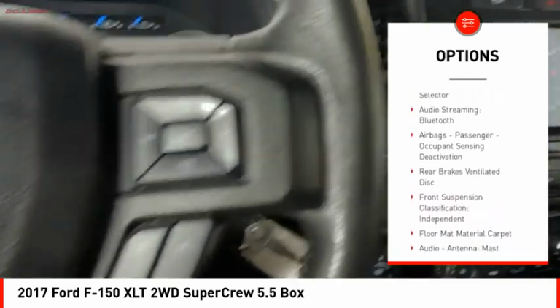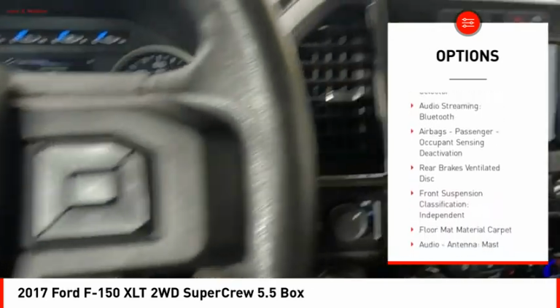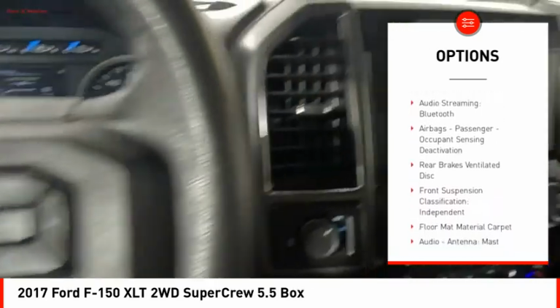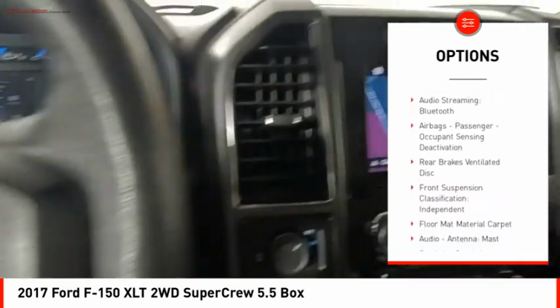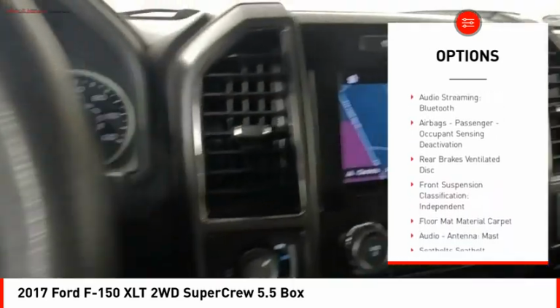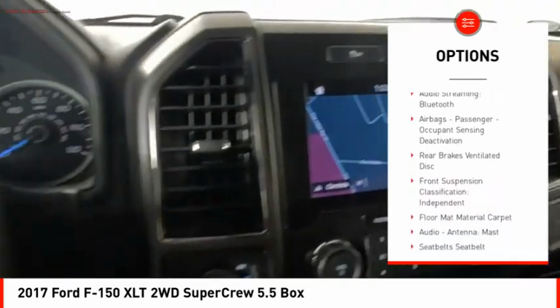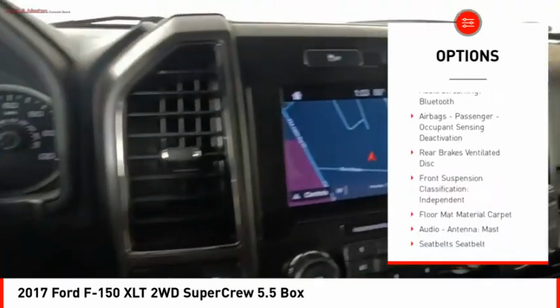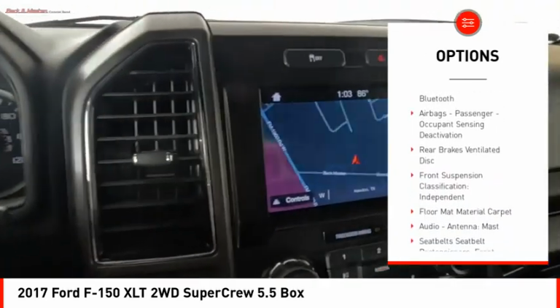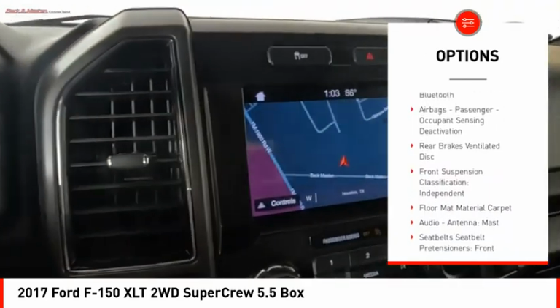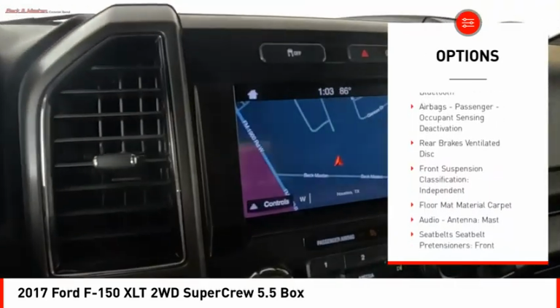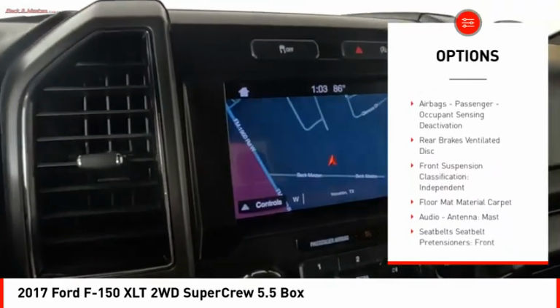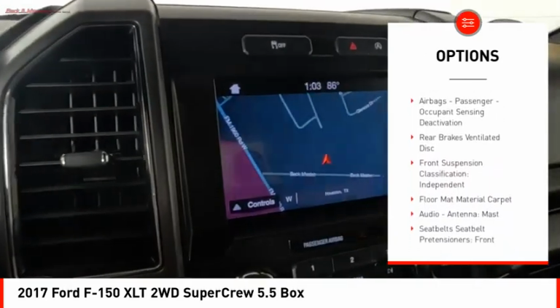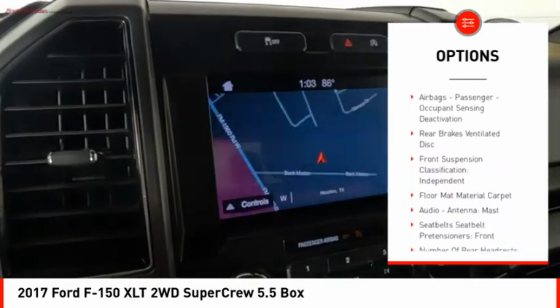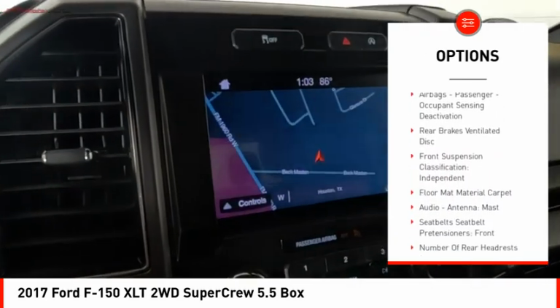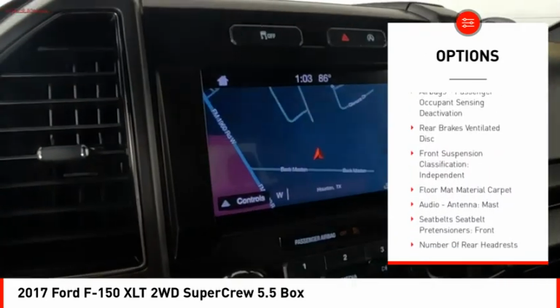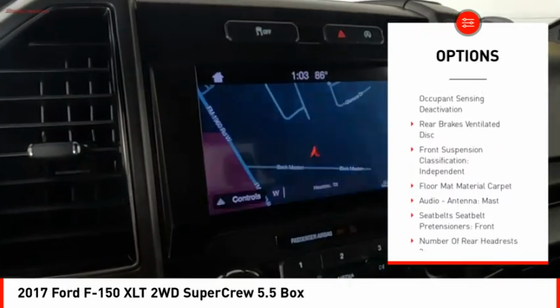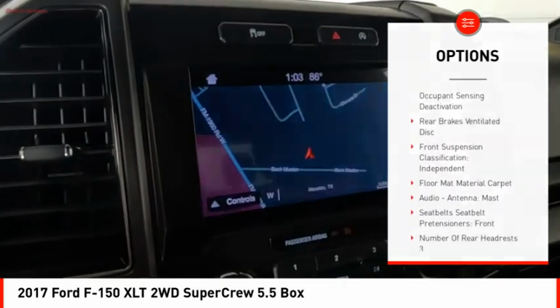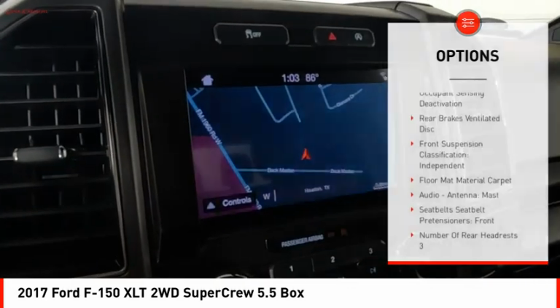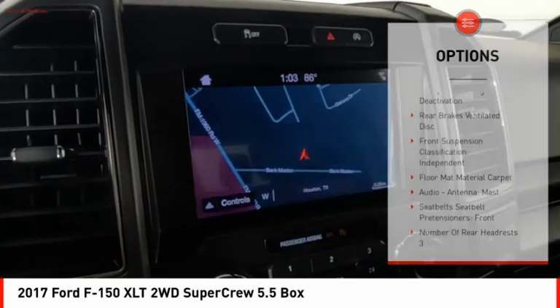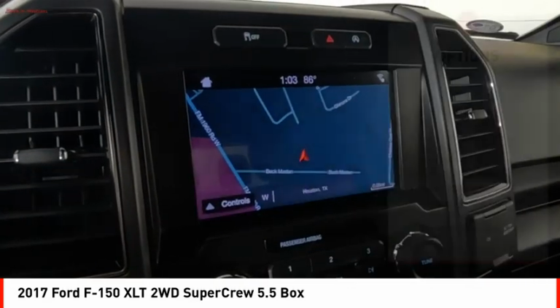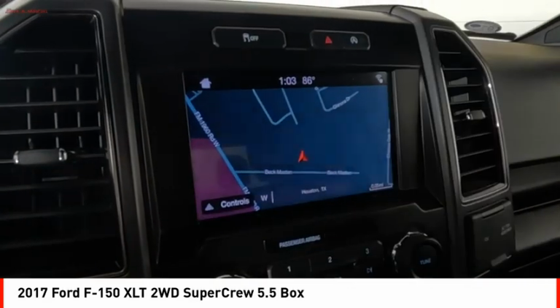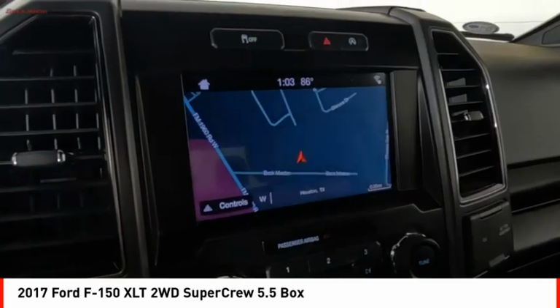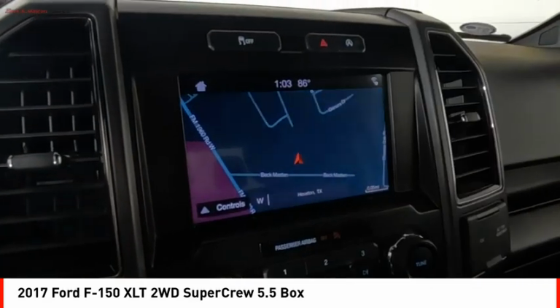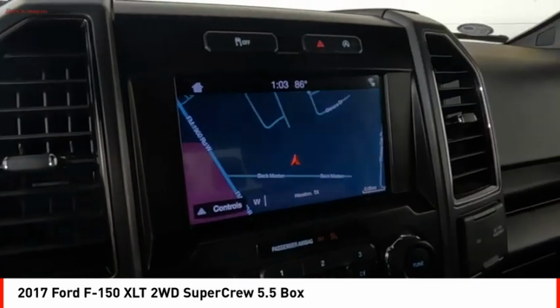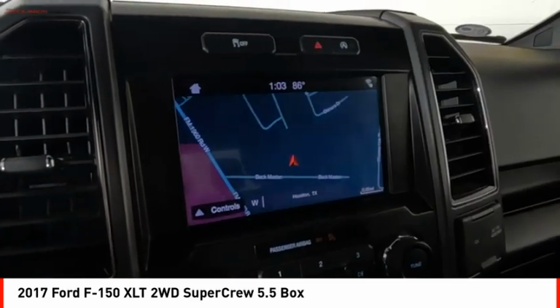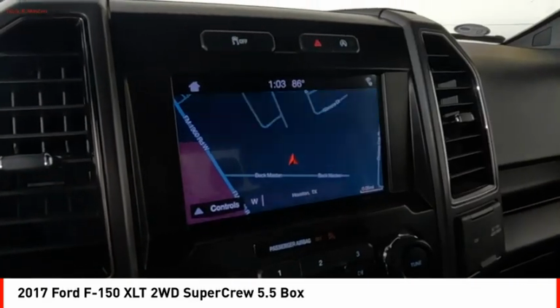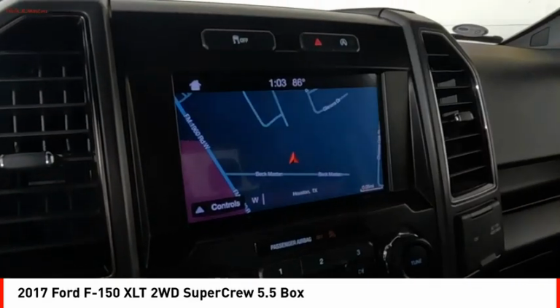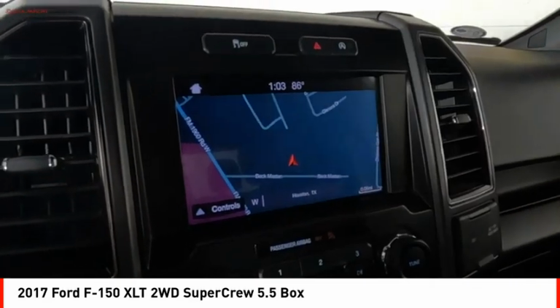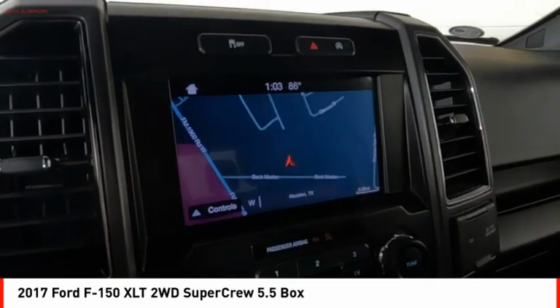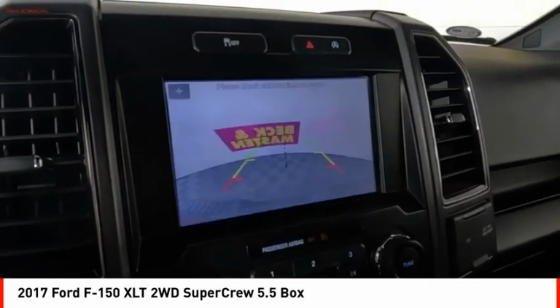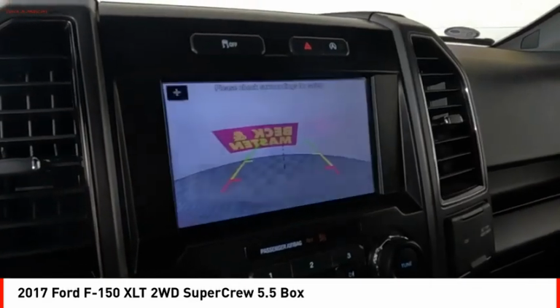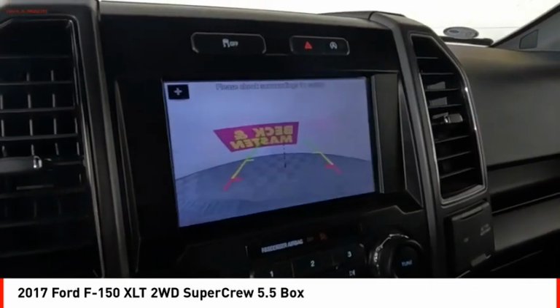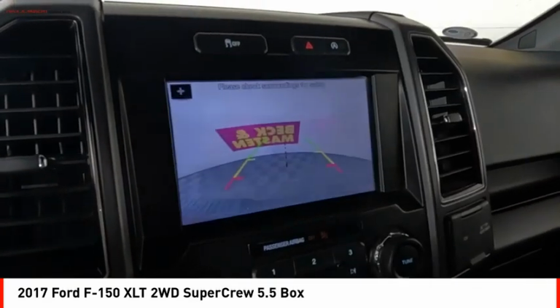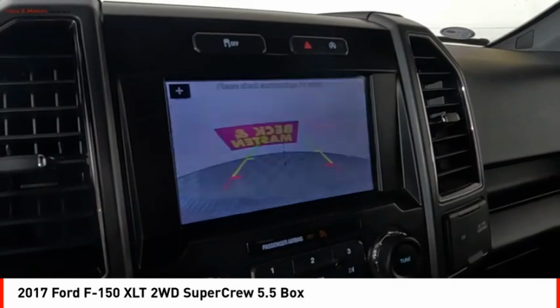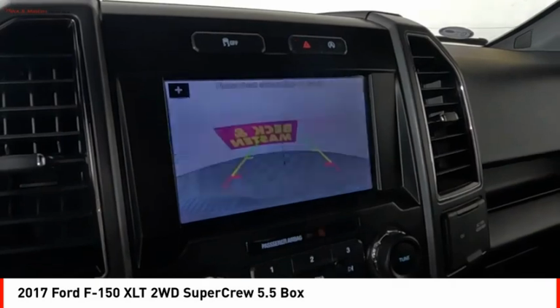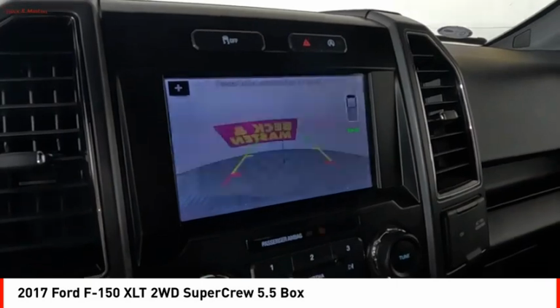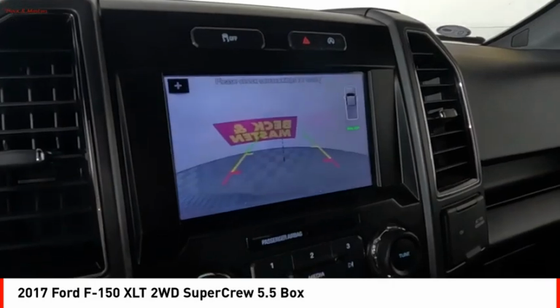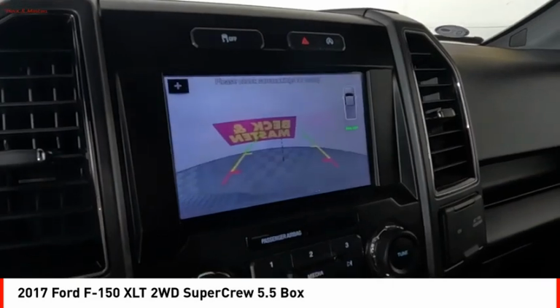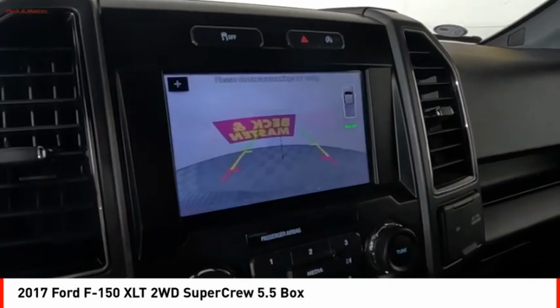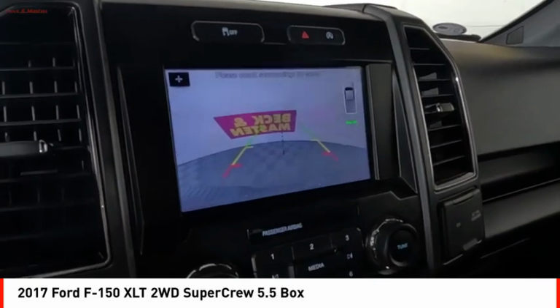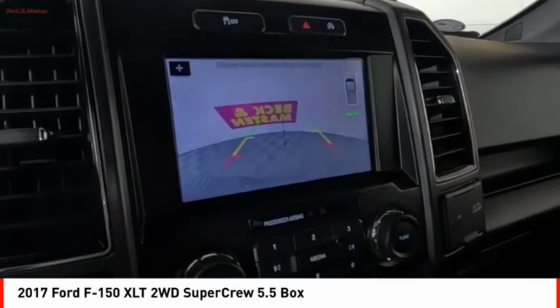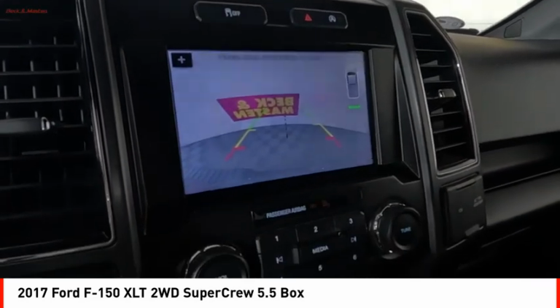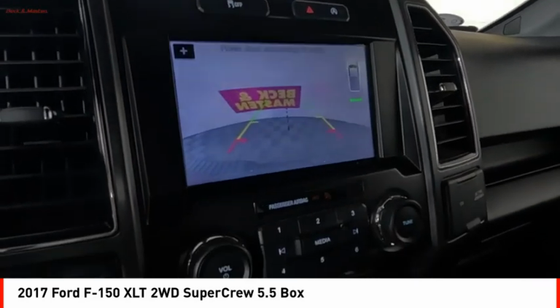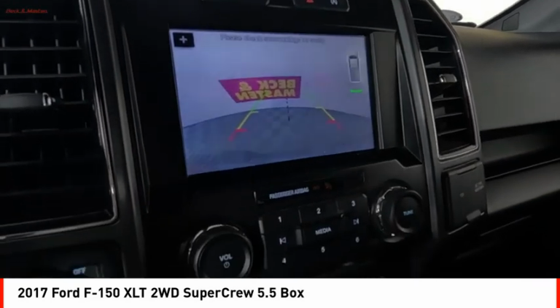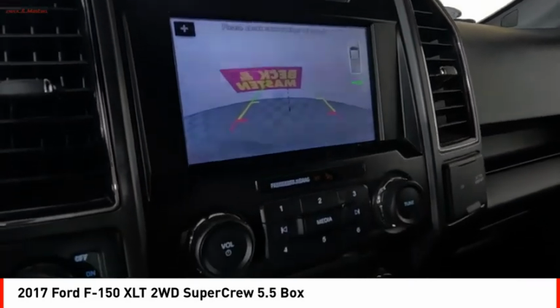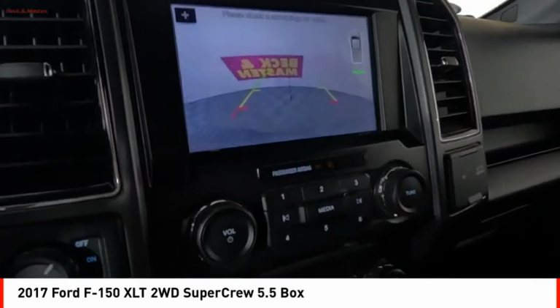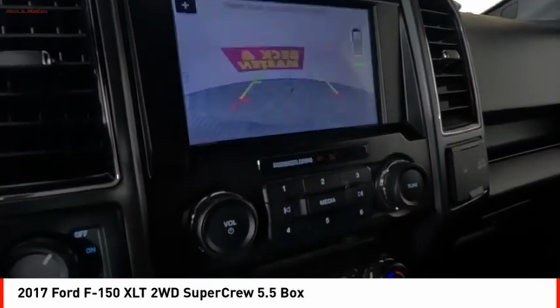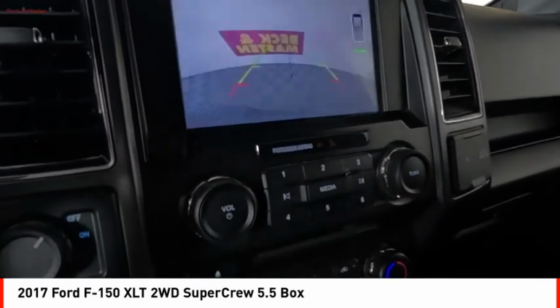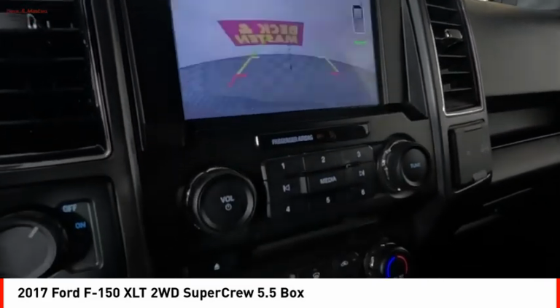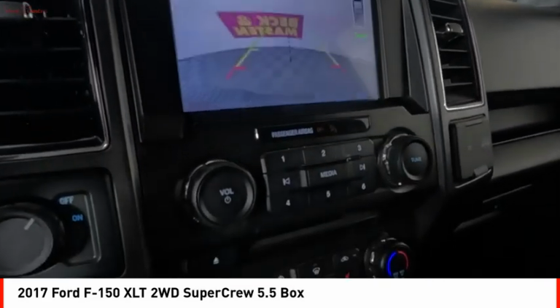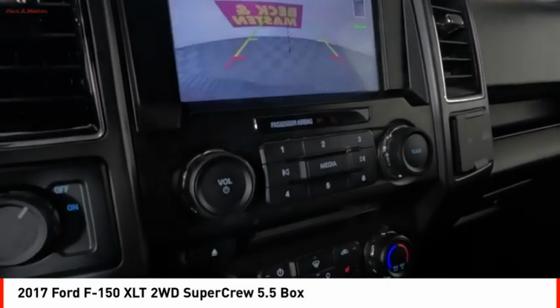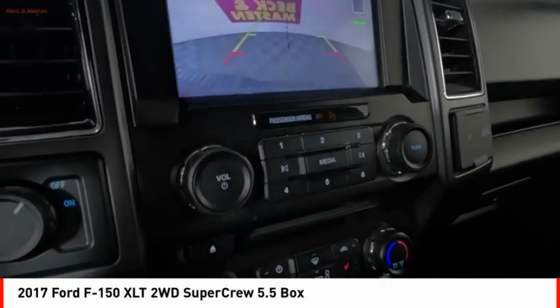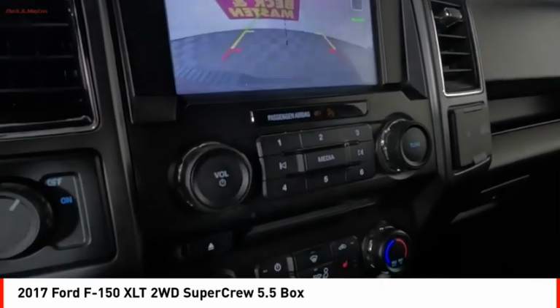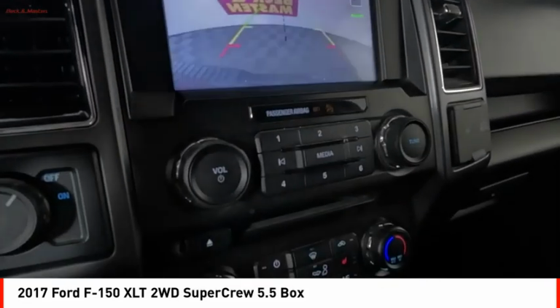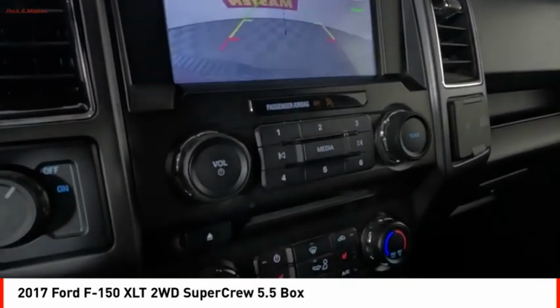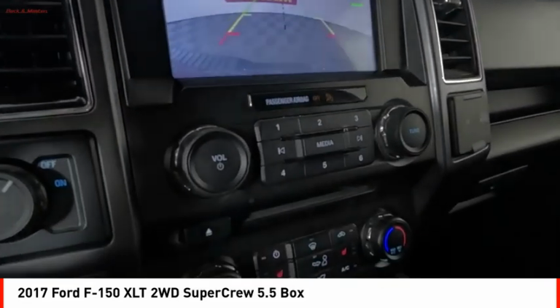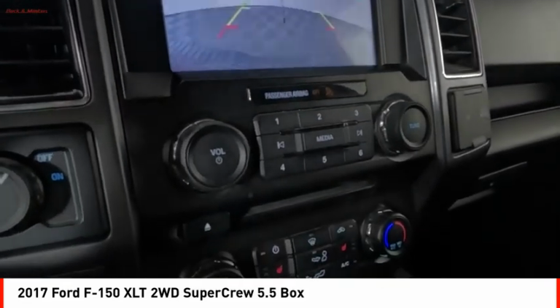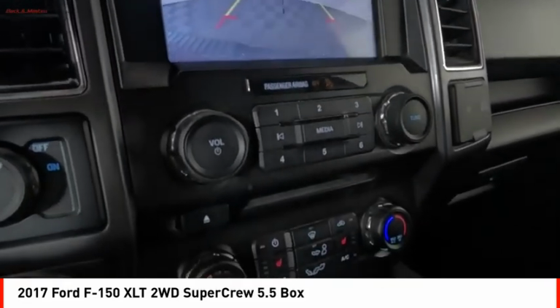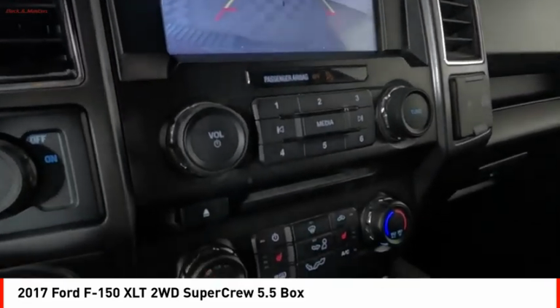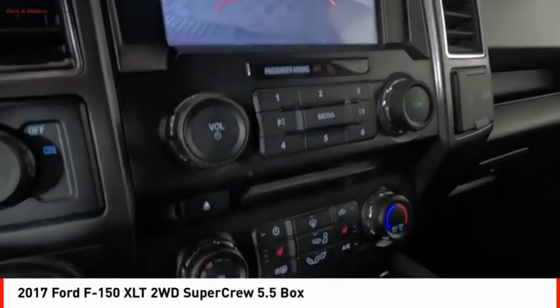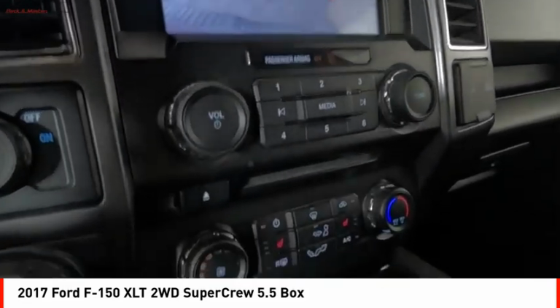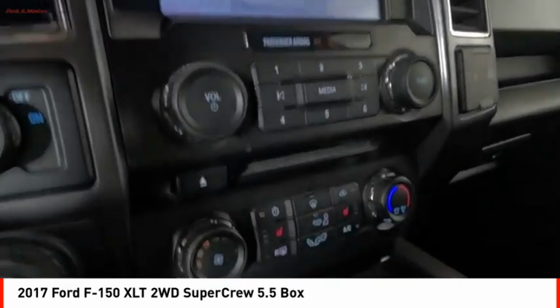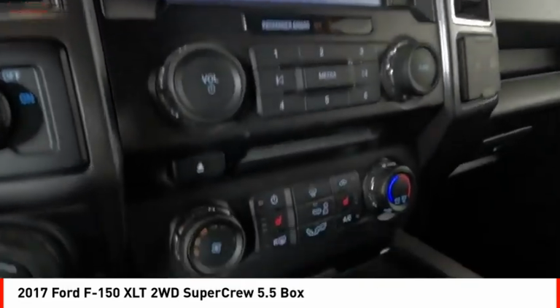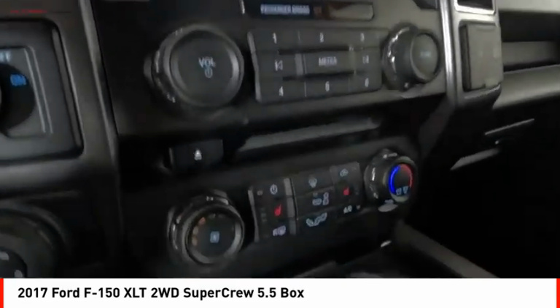Roll stability control, daytime running lights, fog lights, power brakes, braking assist, traction control.